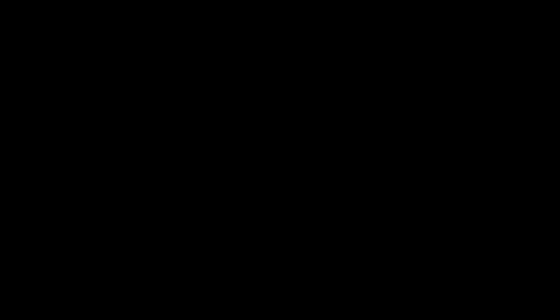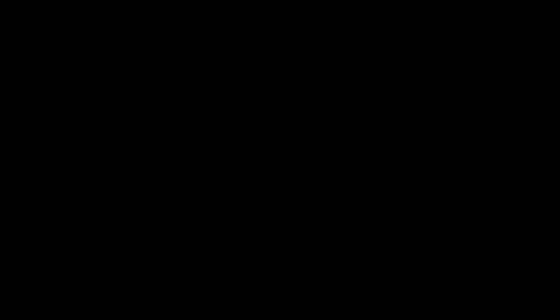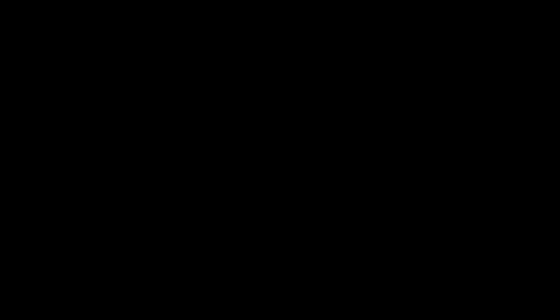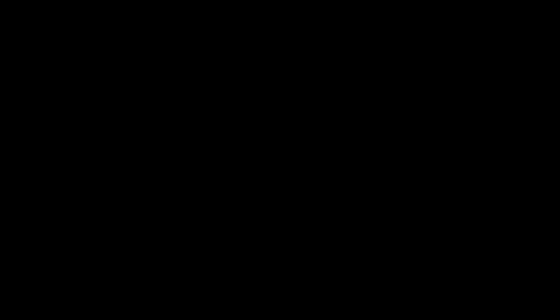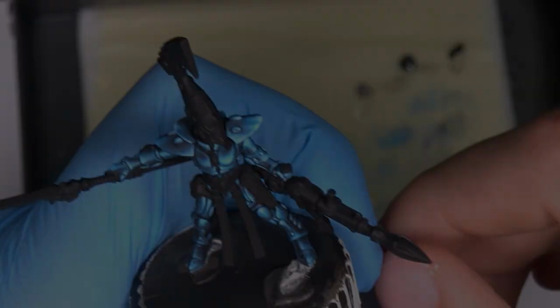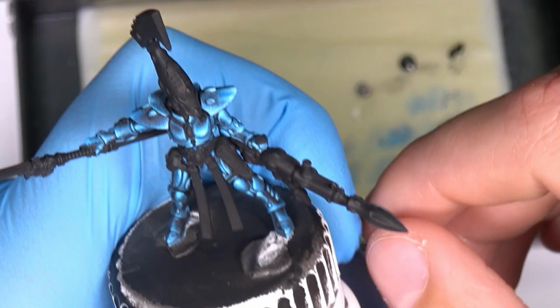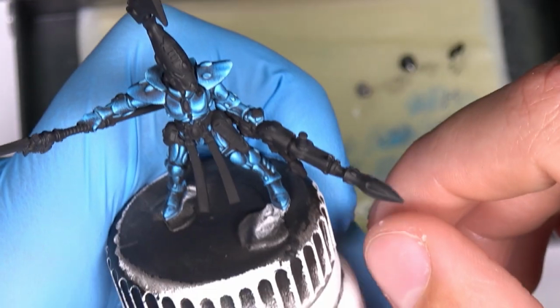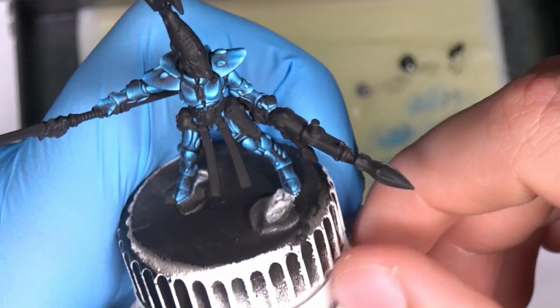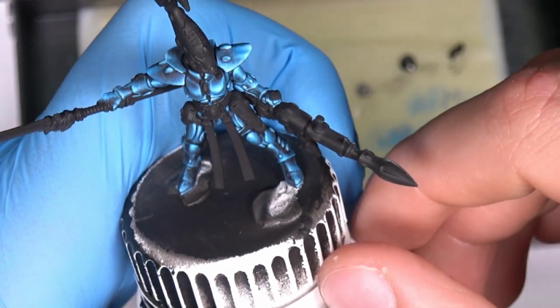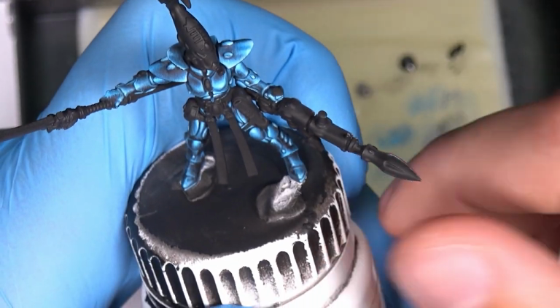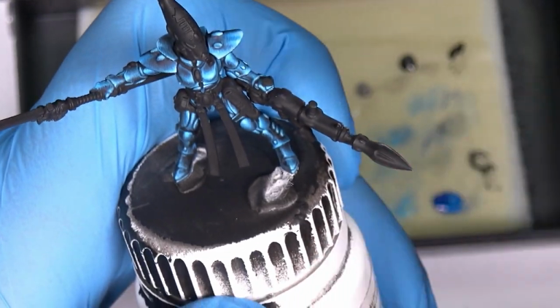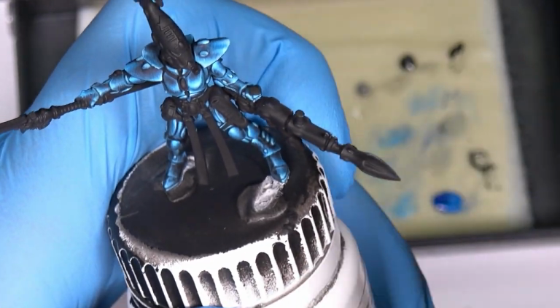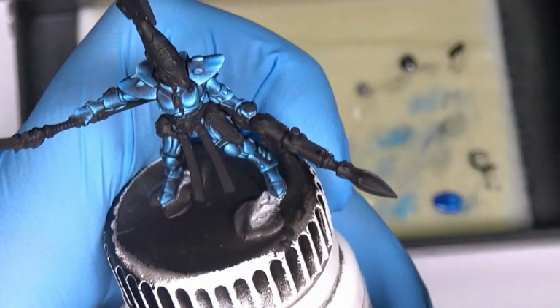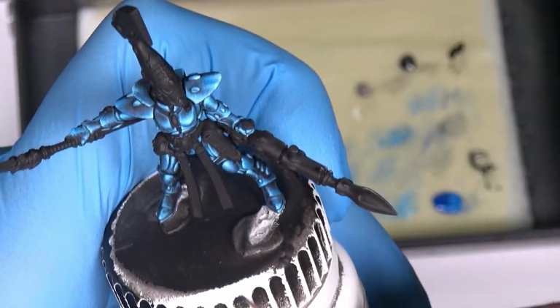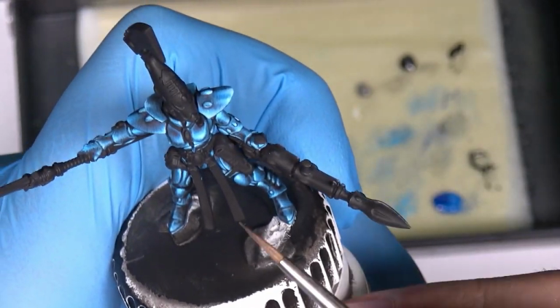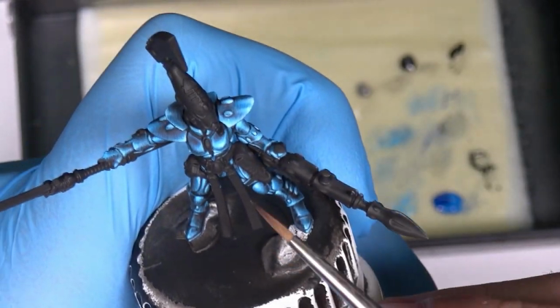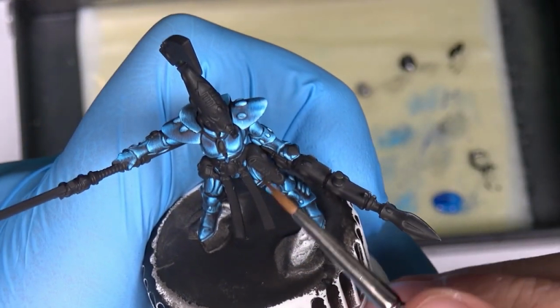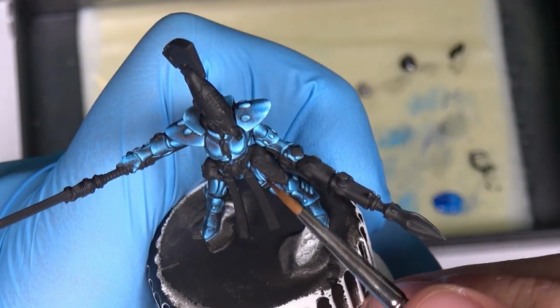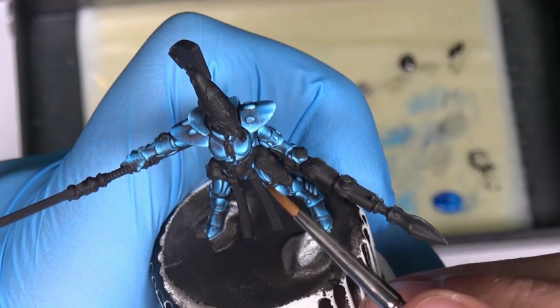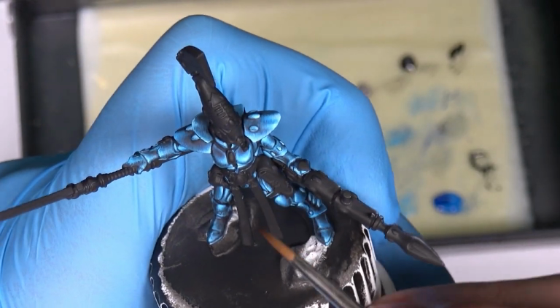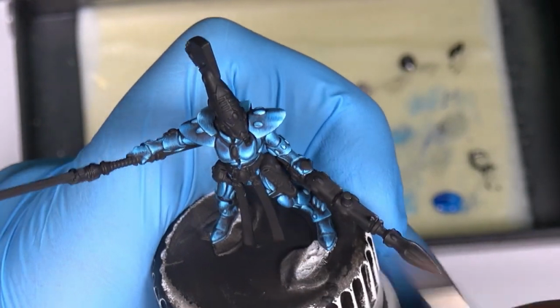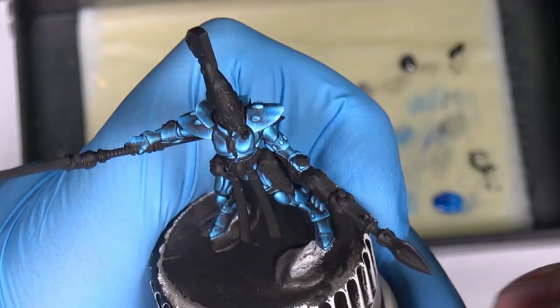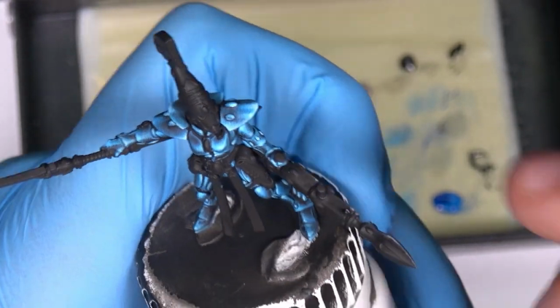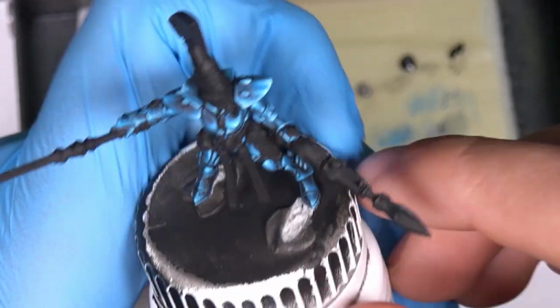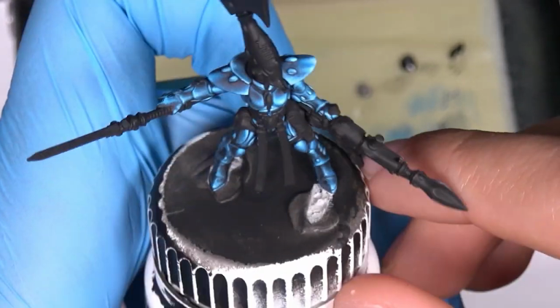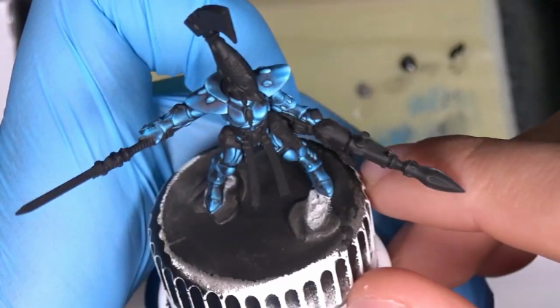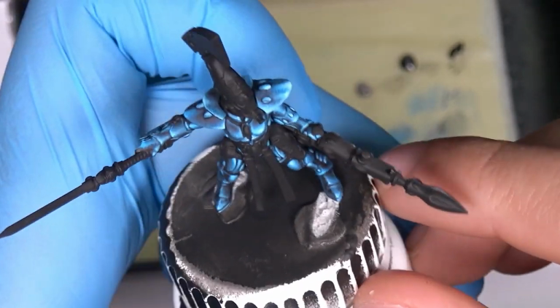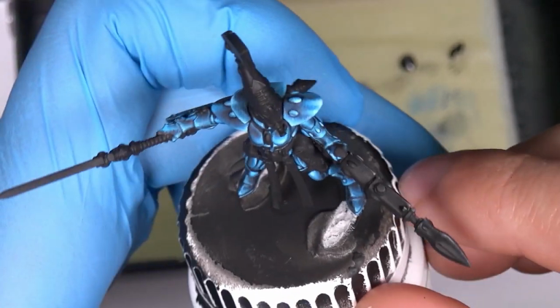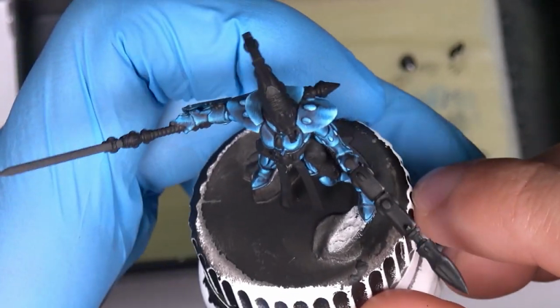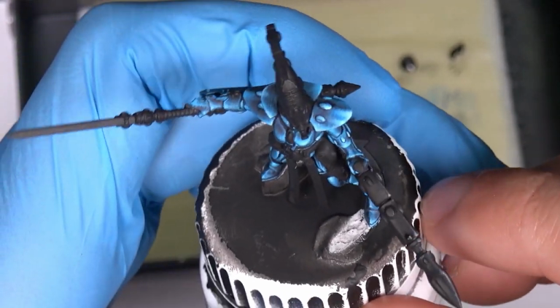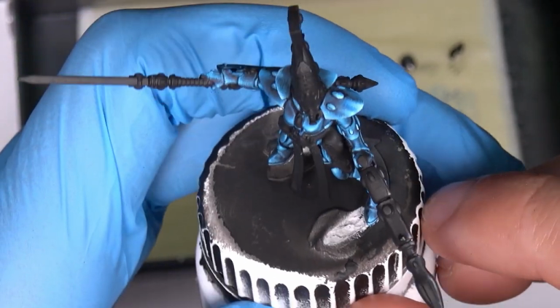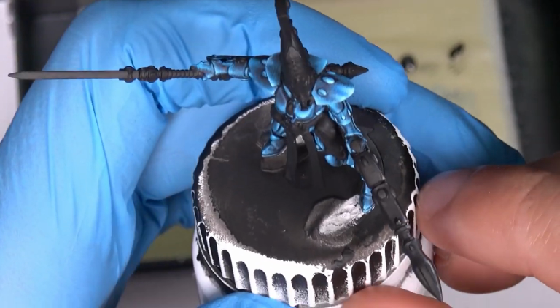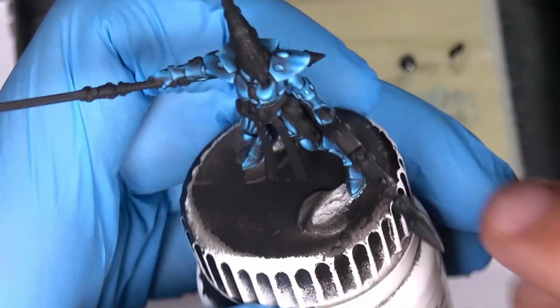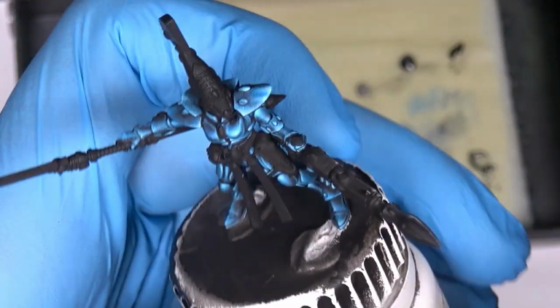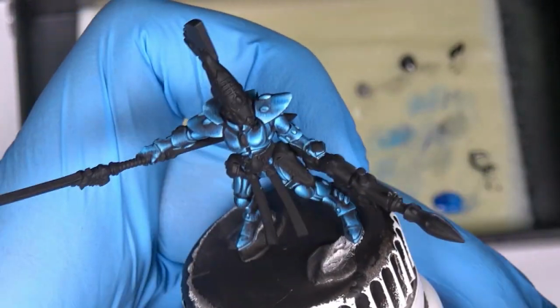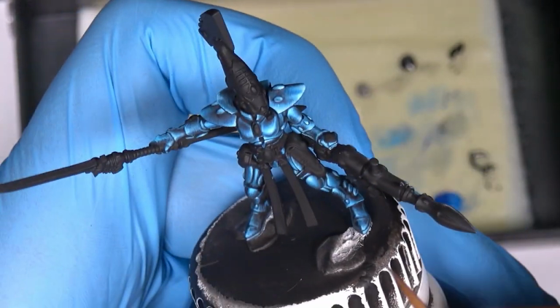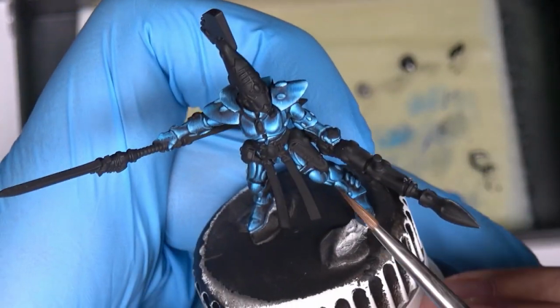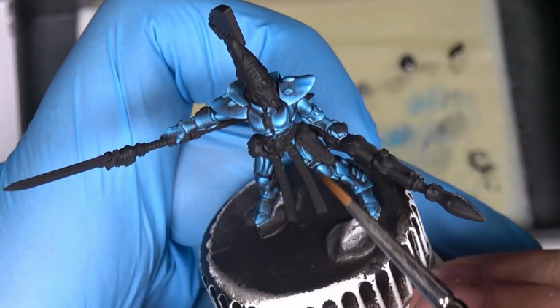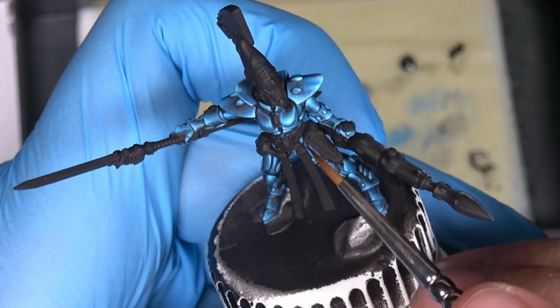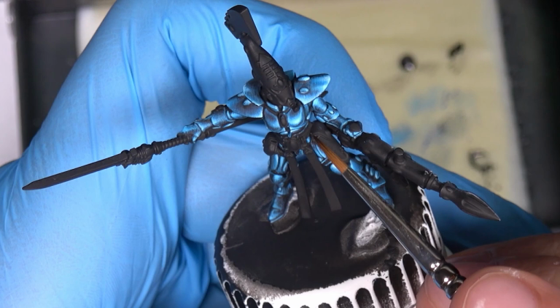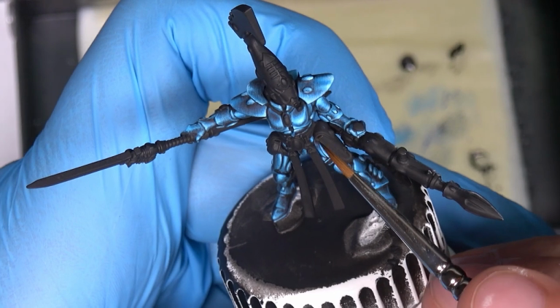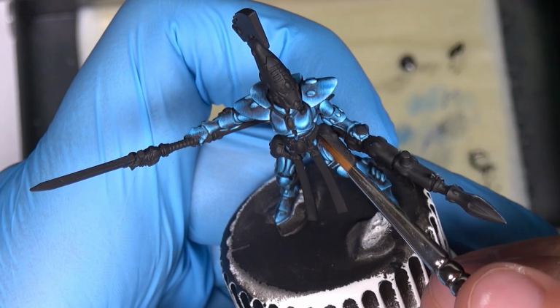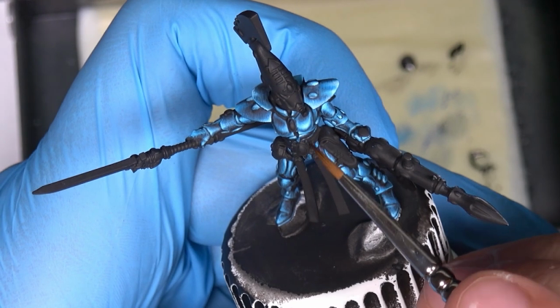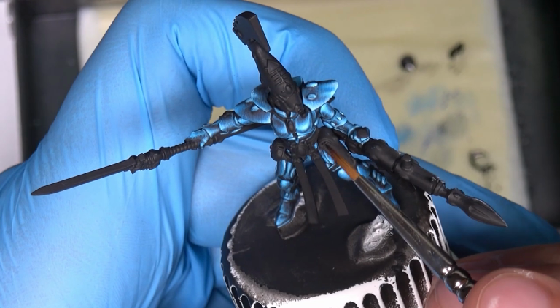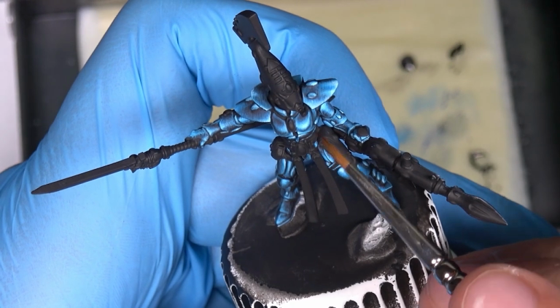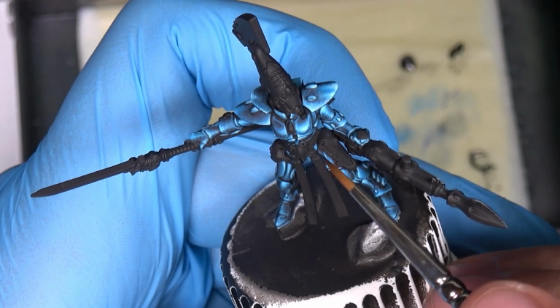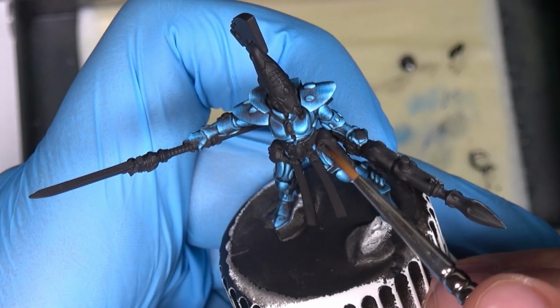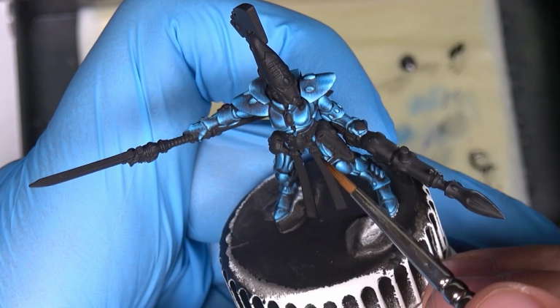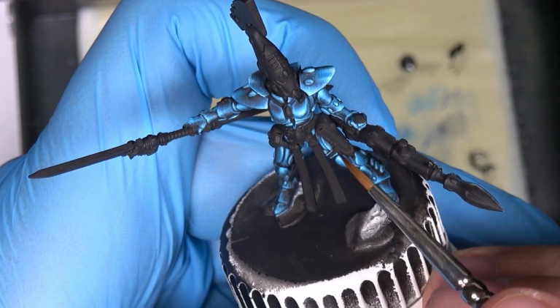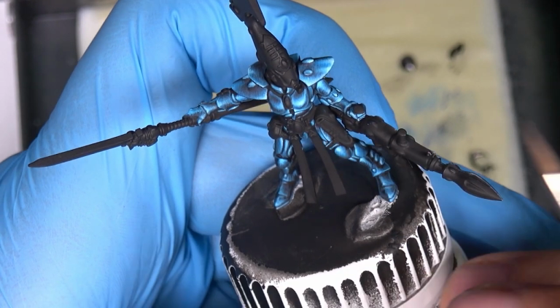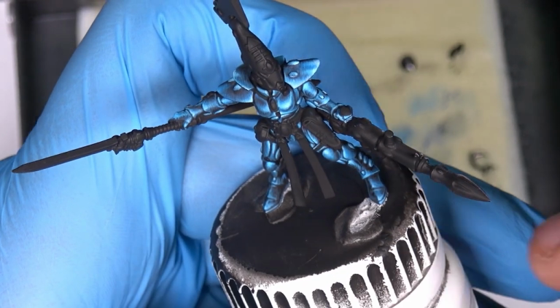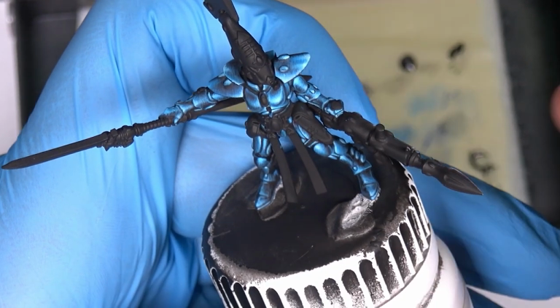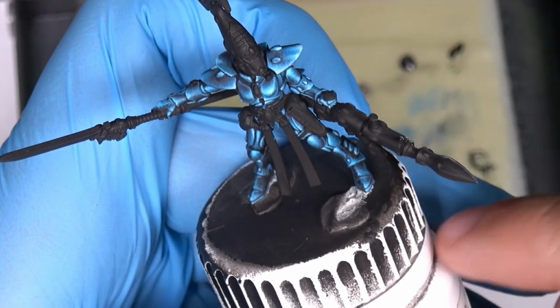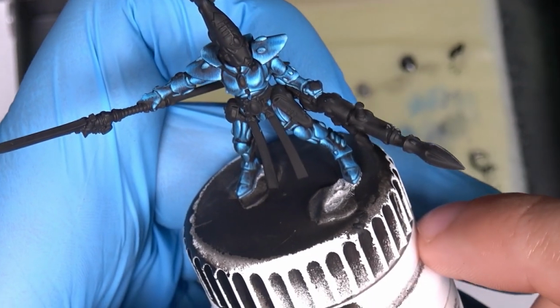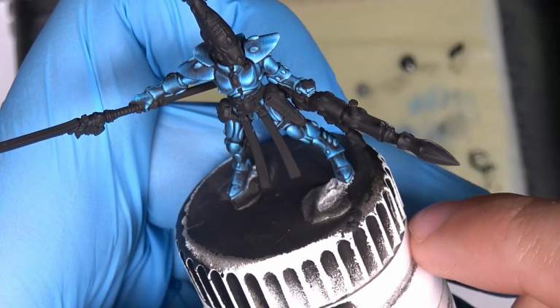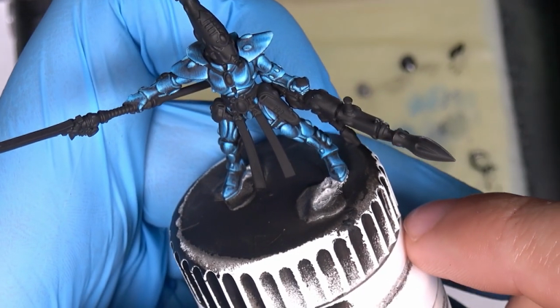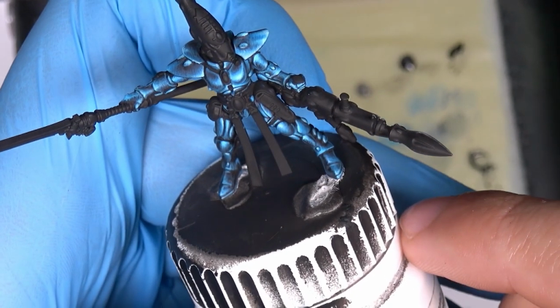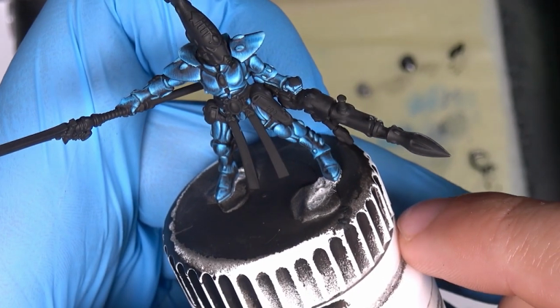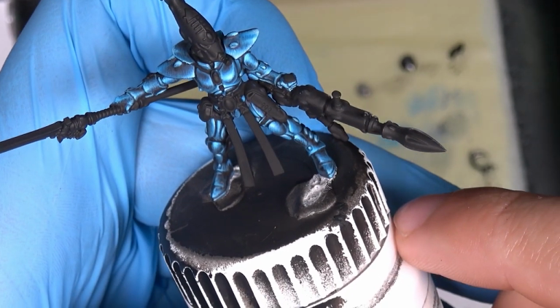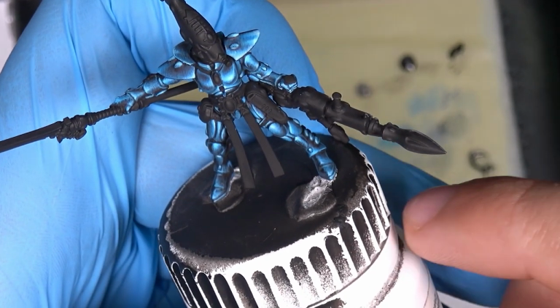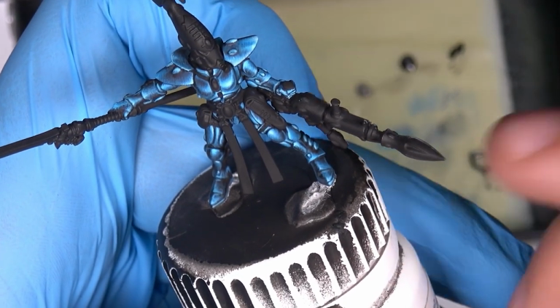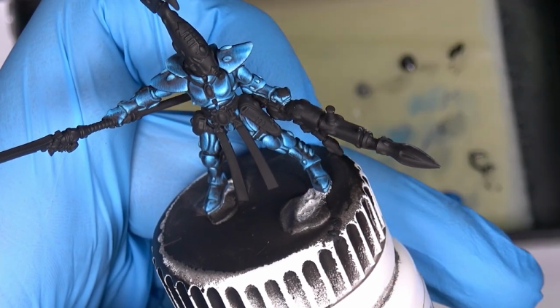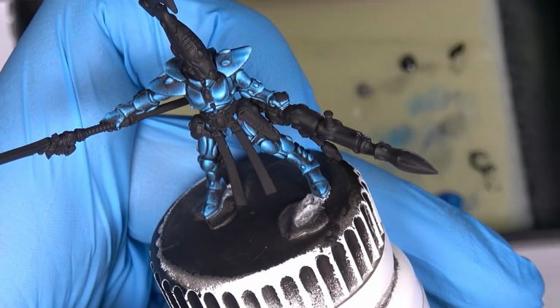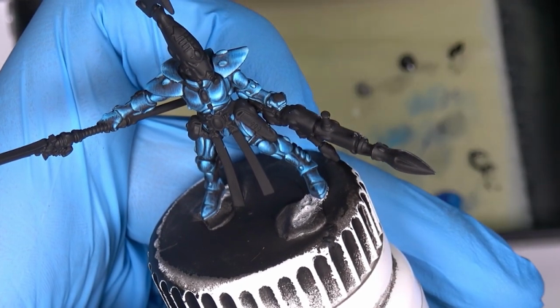Hello, in this tutorial I will show you how to paint this blue armor just with a standard brush. Enjoy watching.